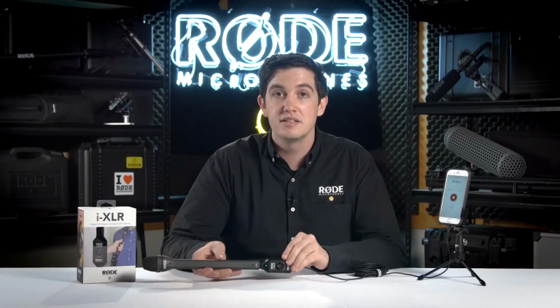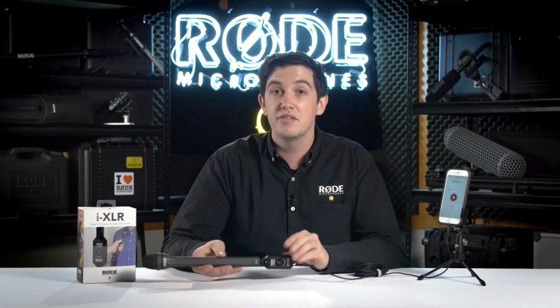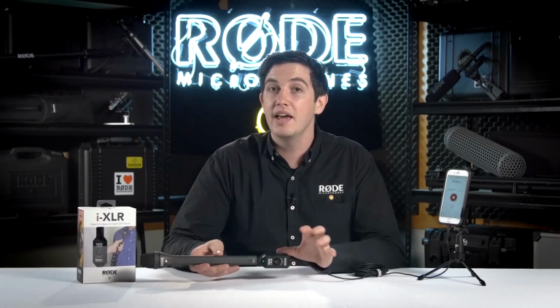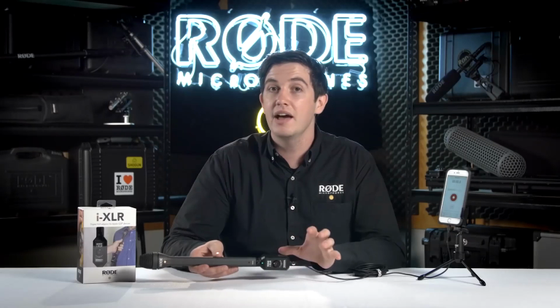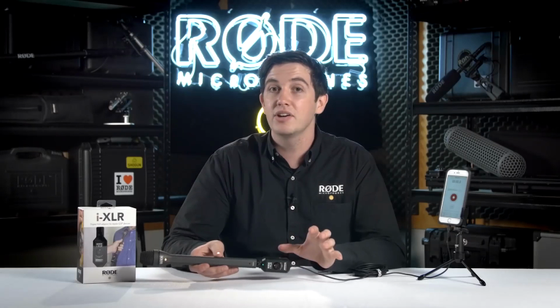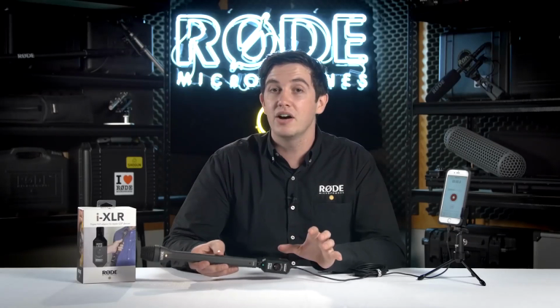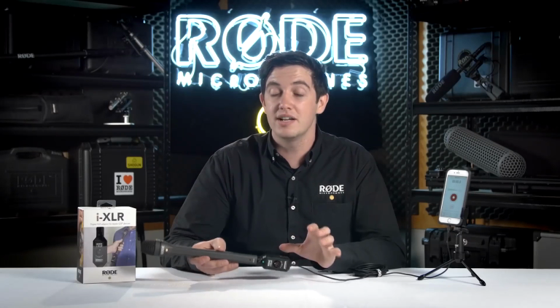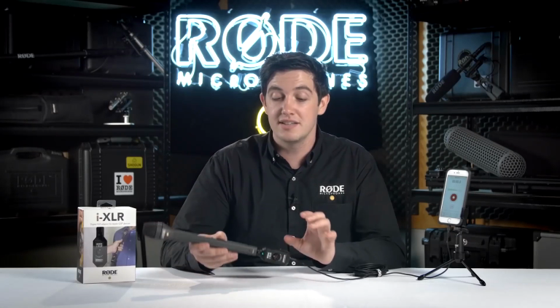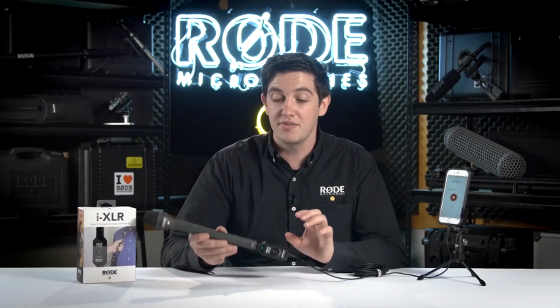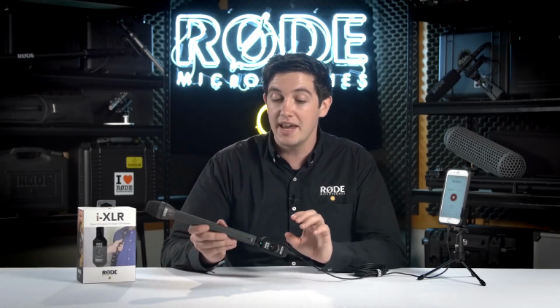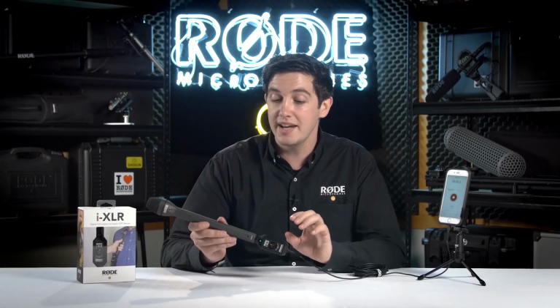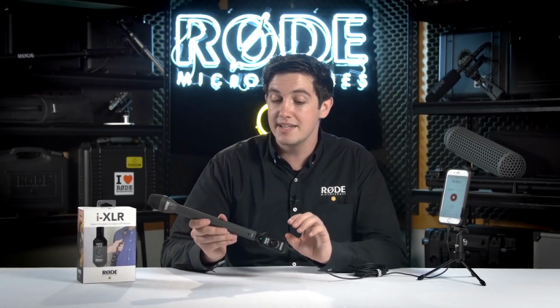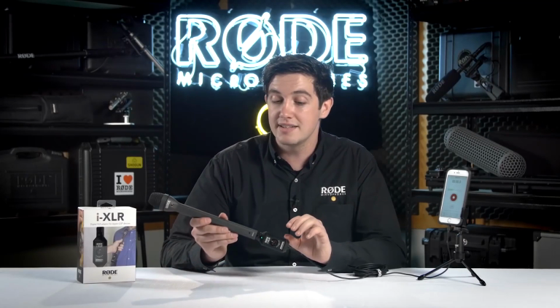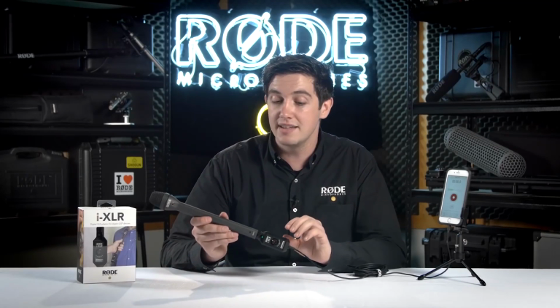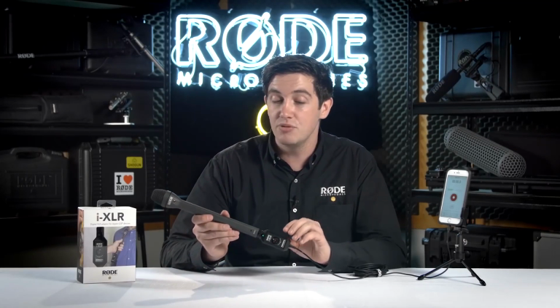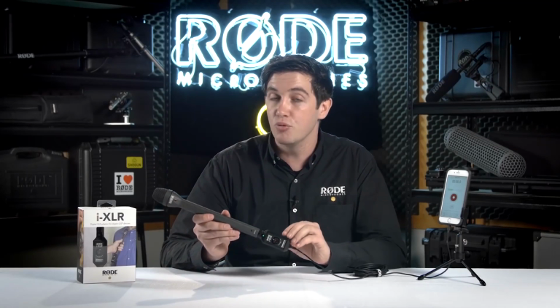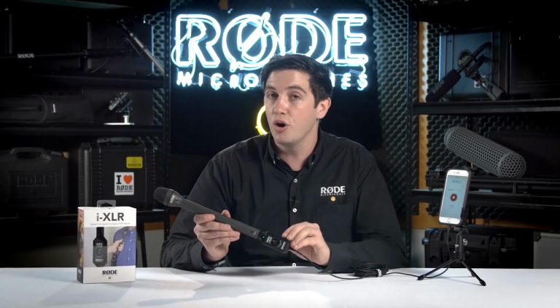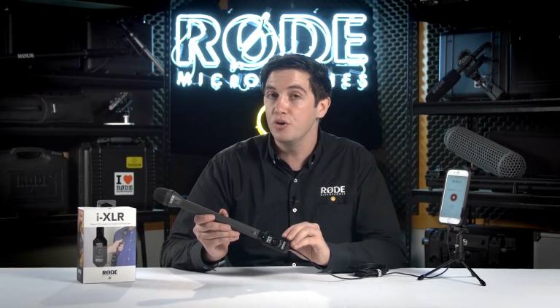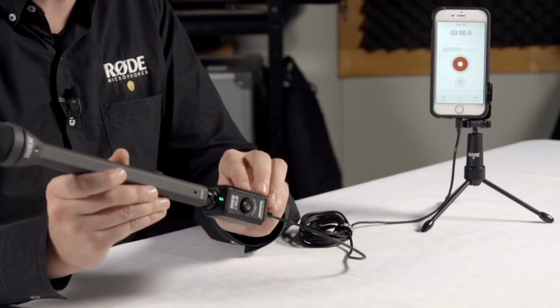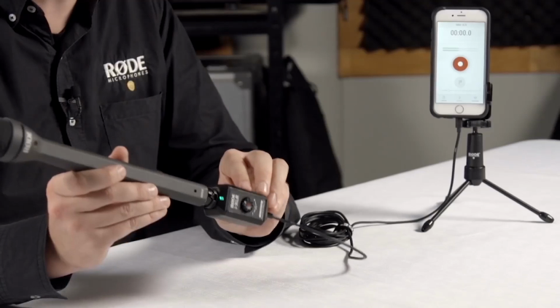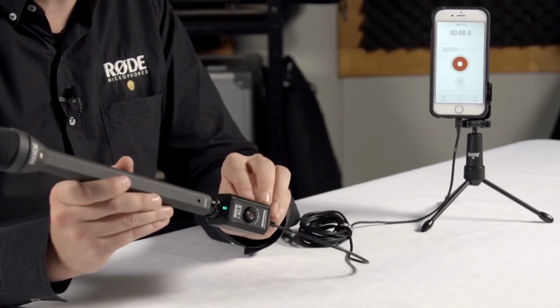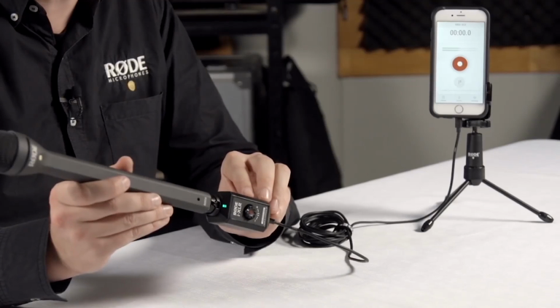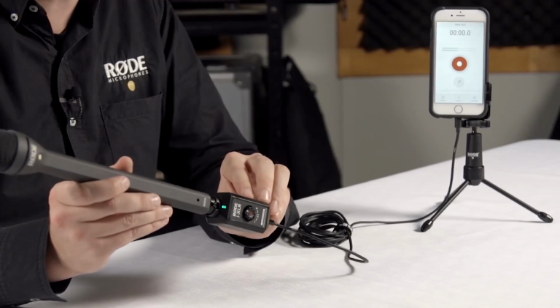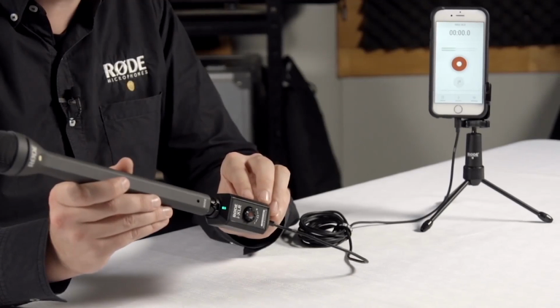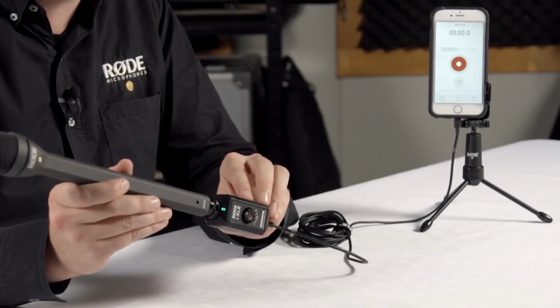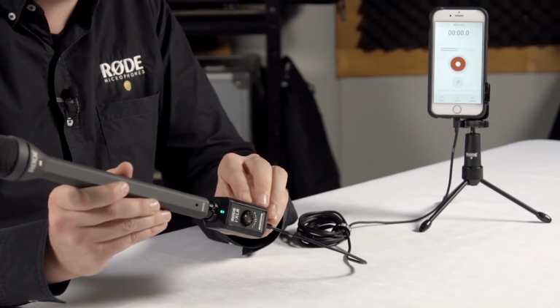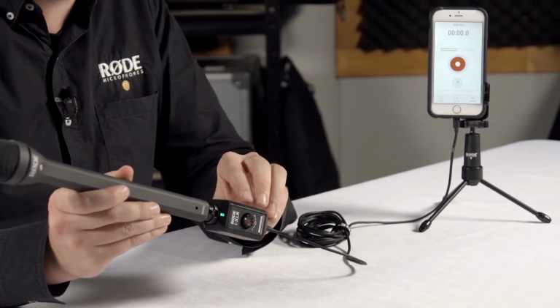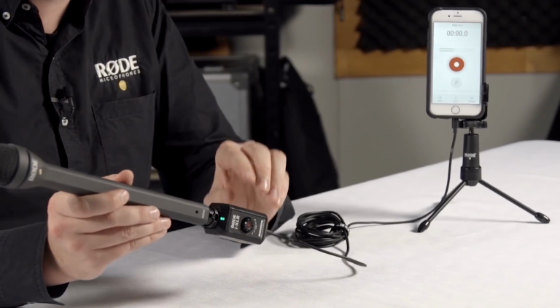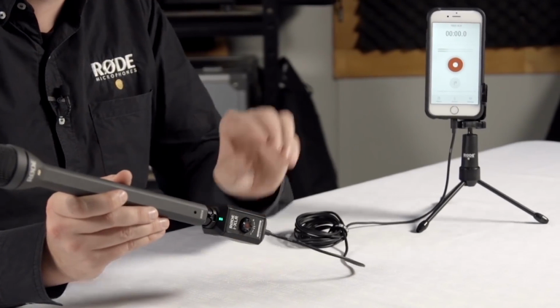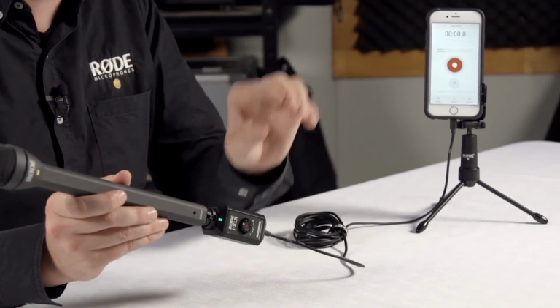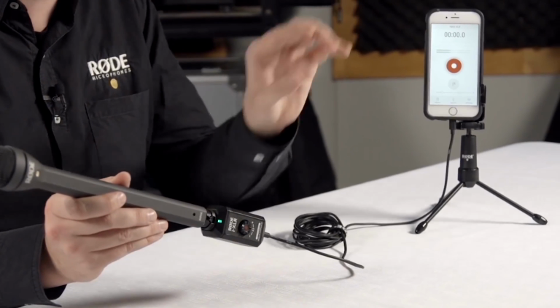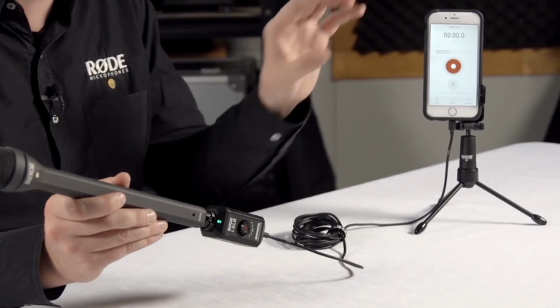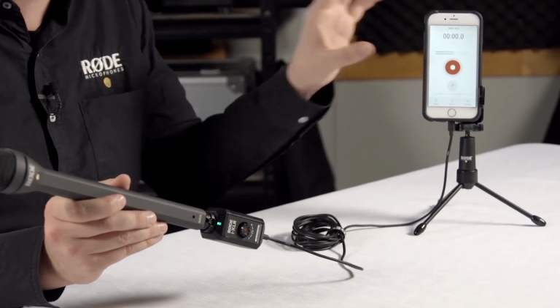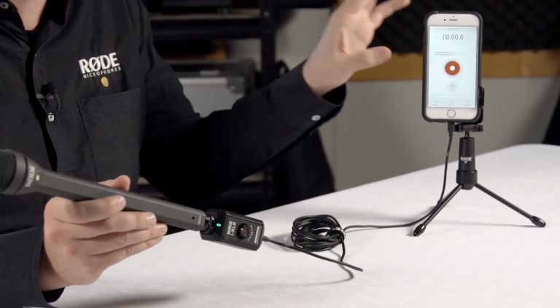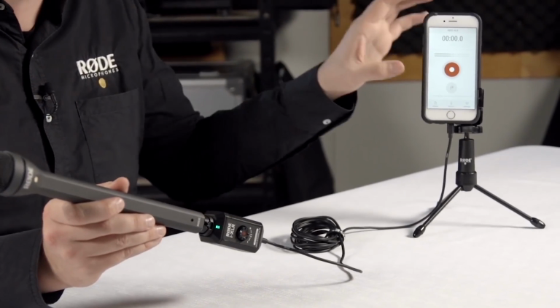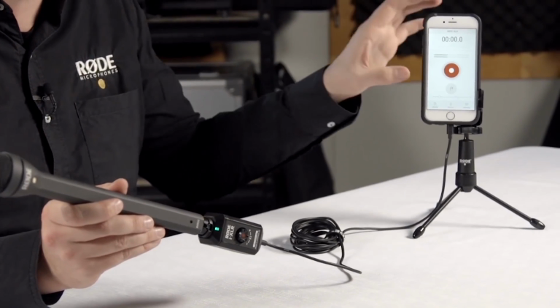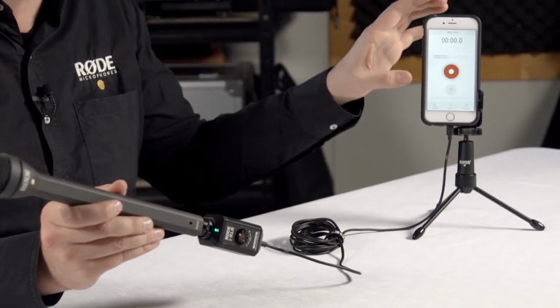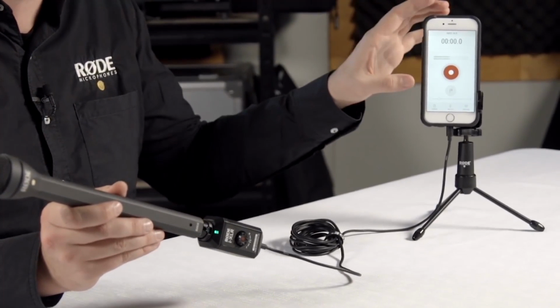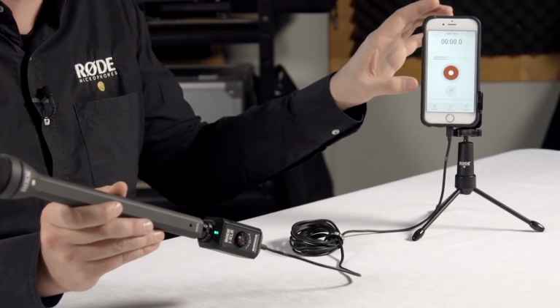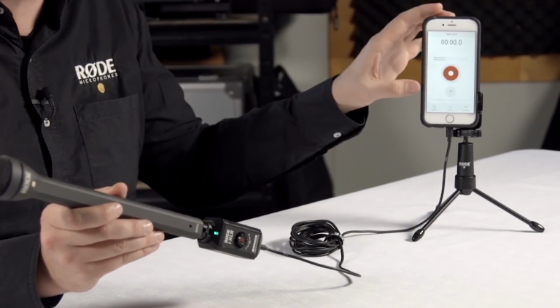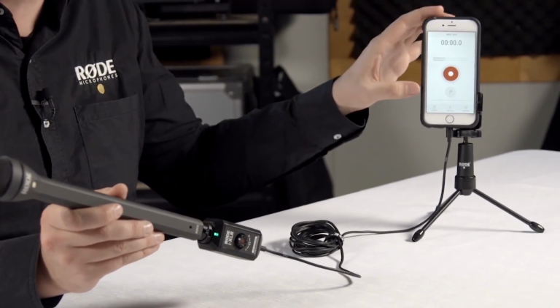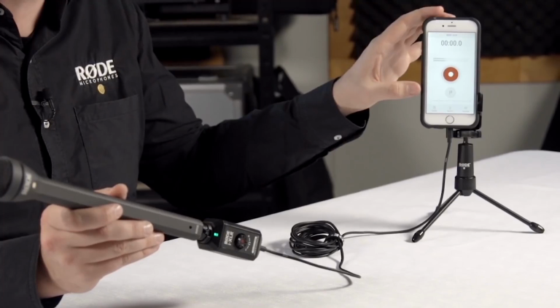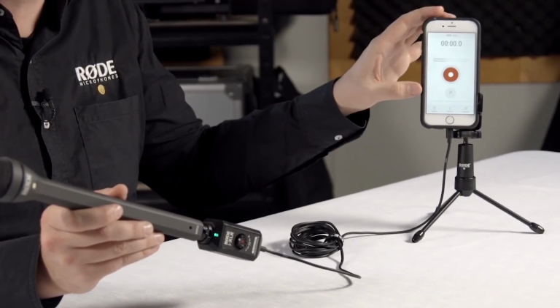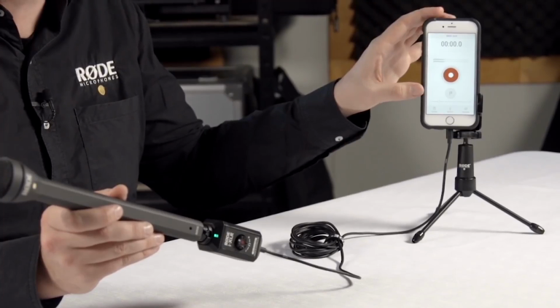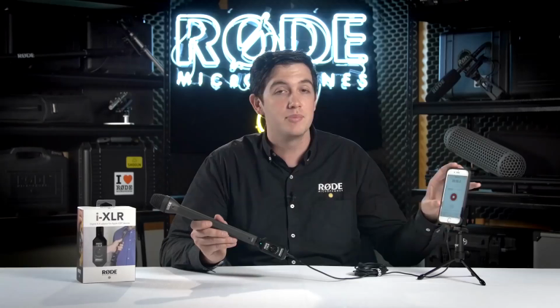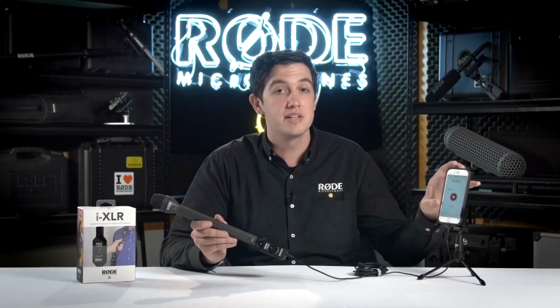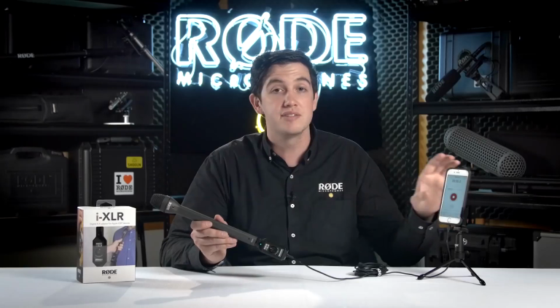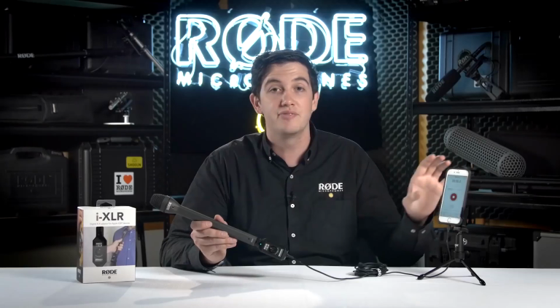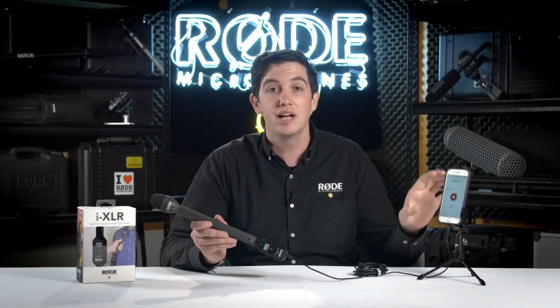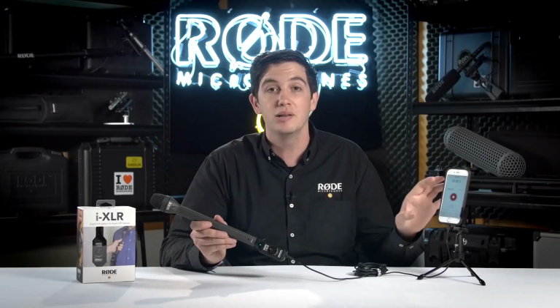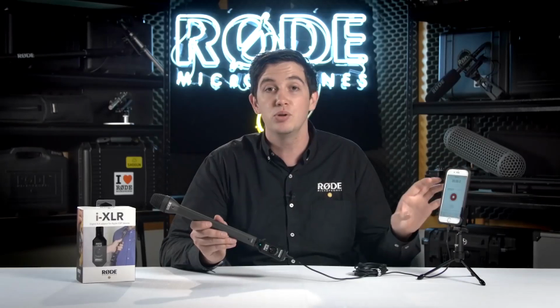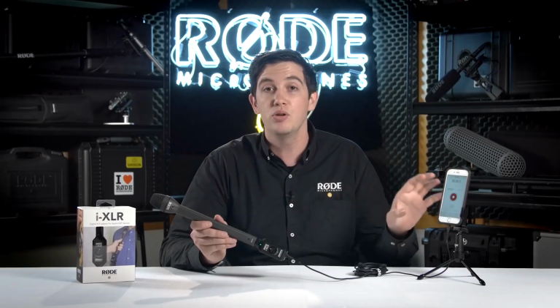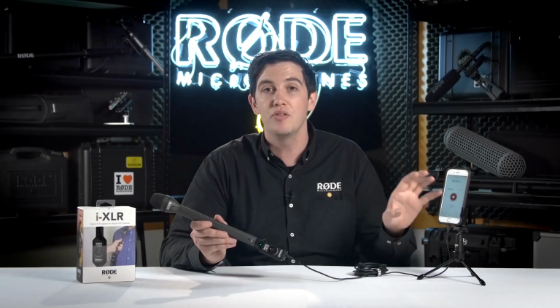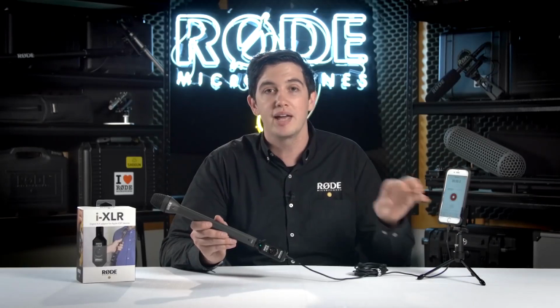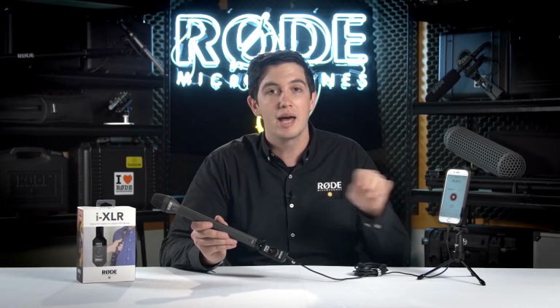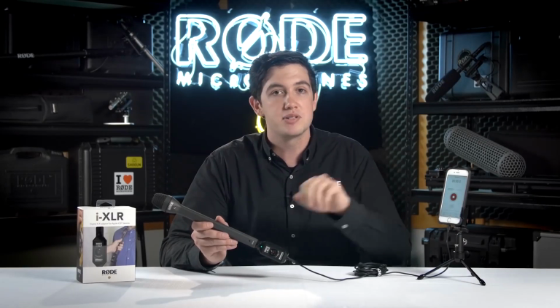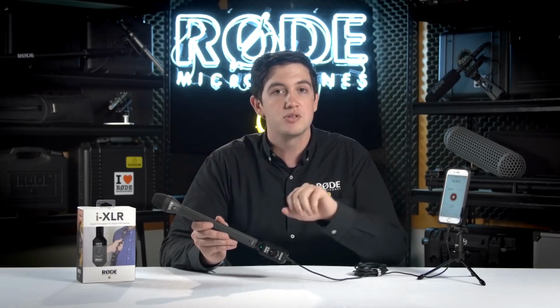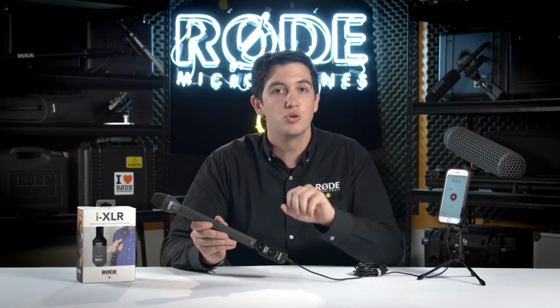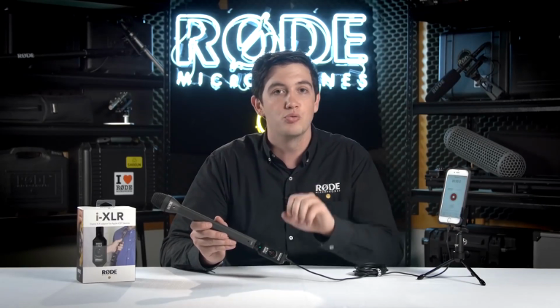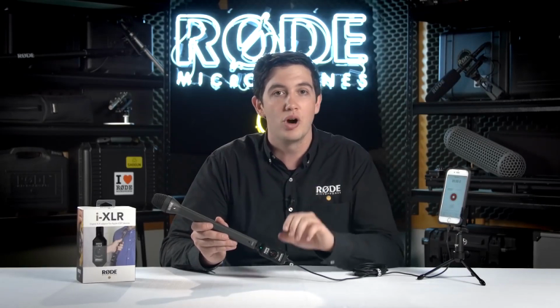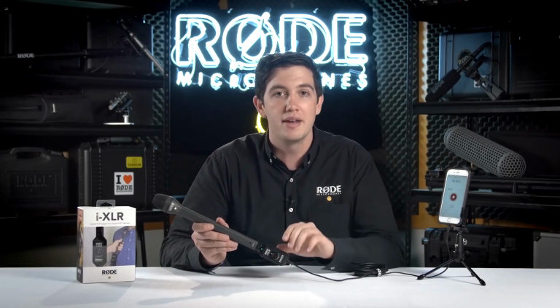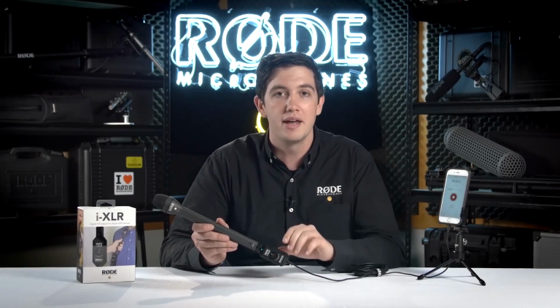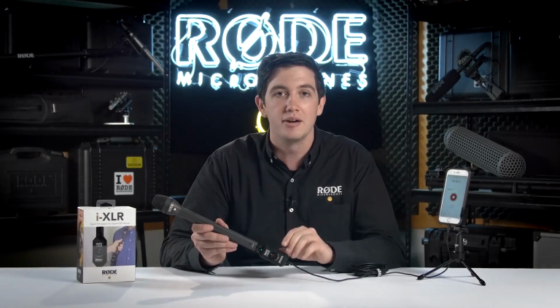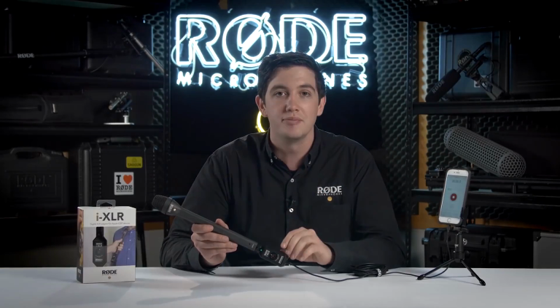So there you have it guys, that is the Rode iXLR and the Rode Reporter companion app, available on the App Store right now.